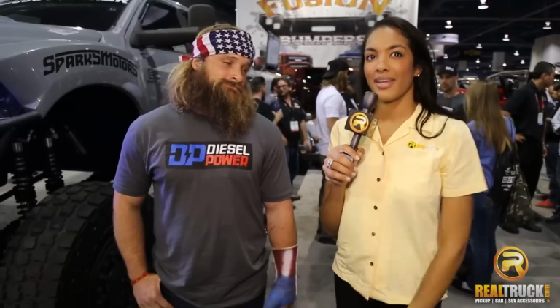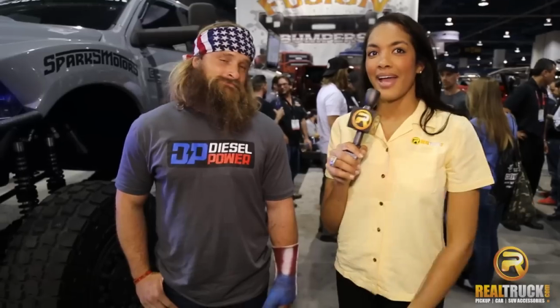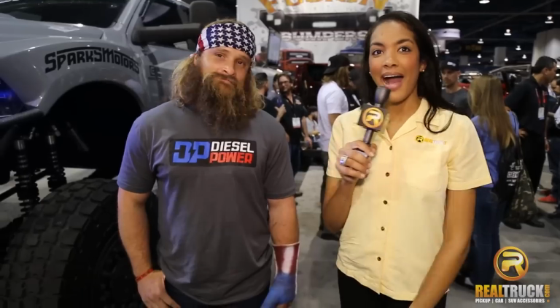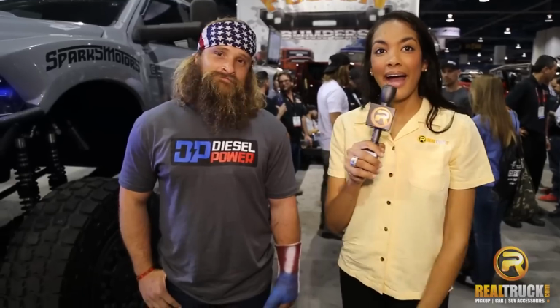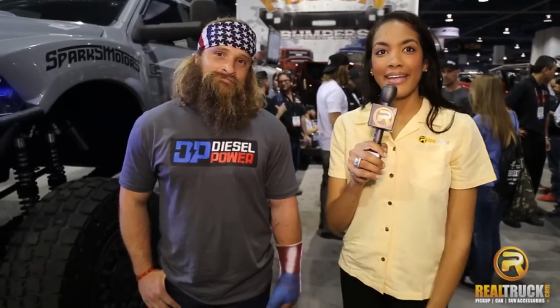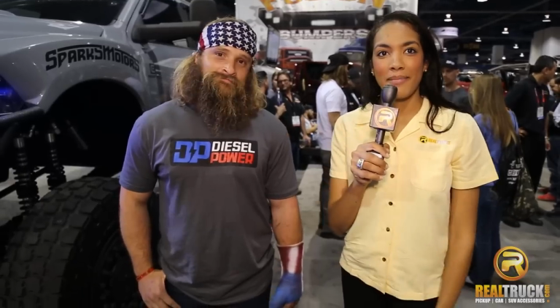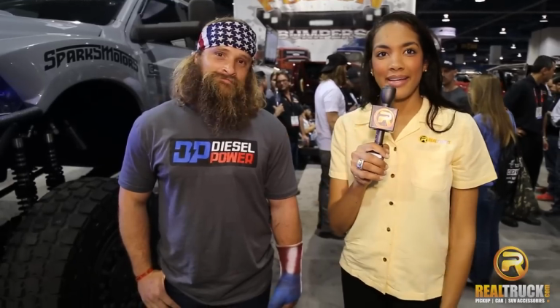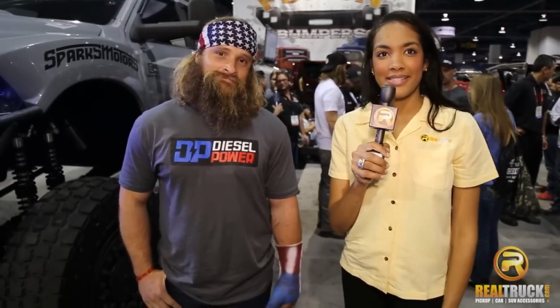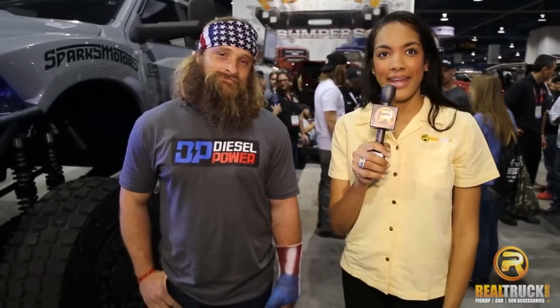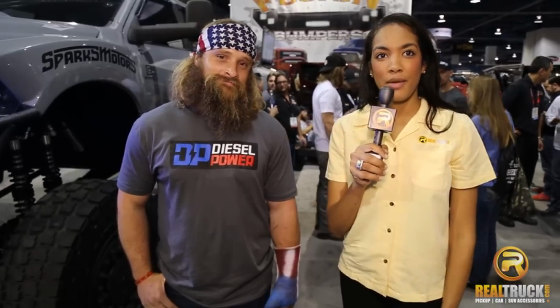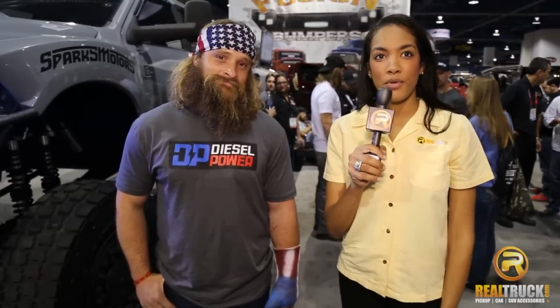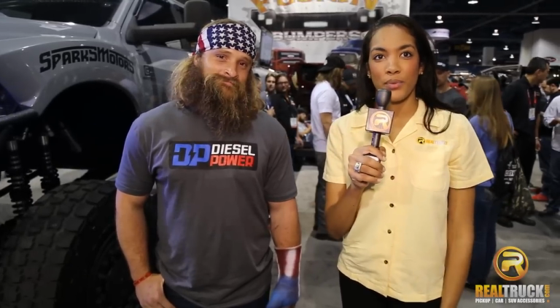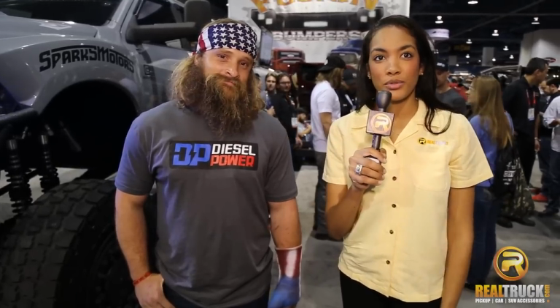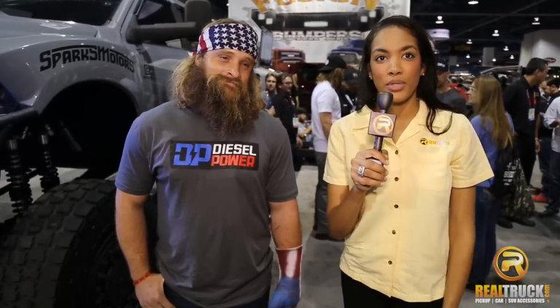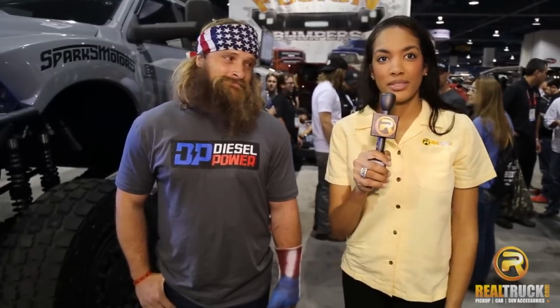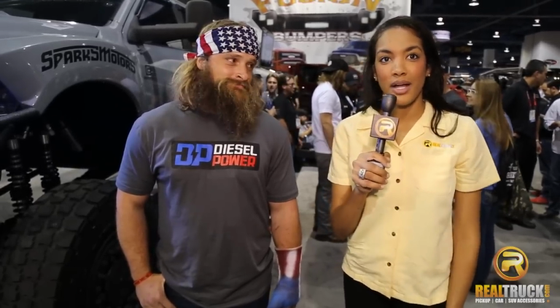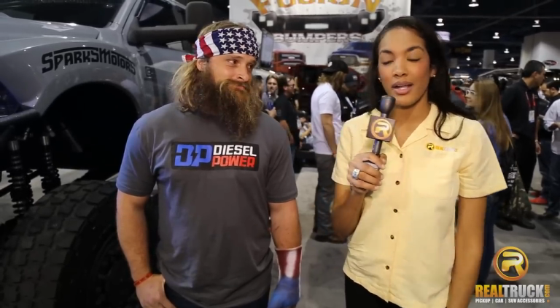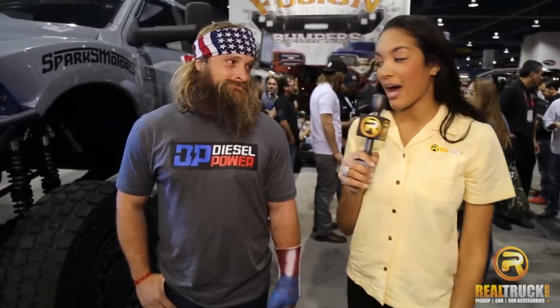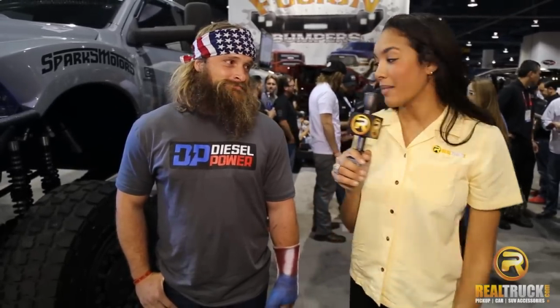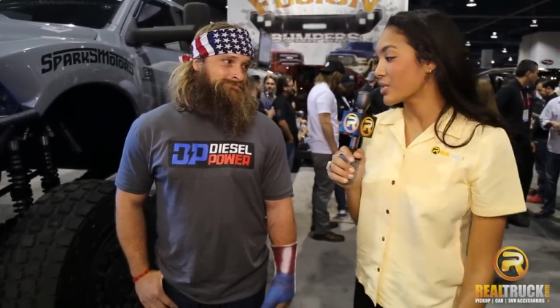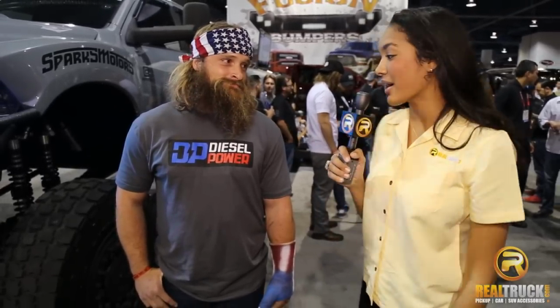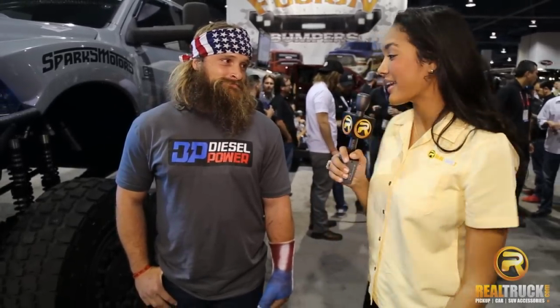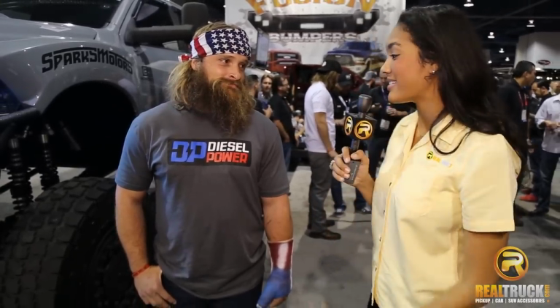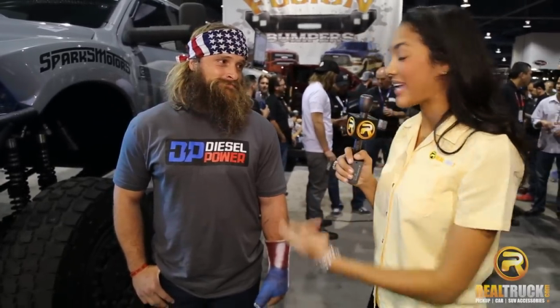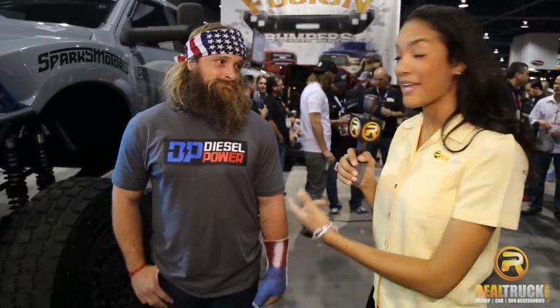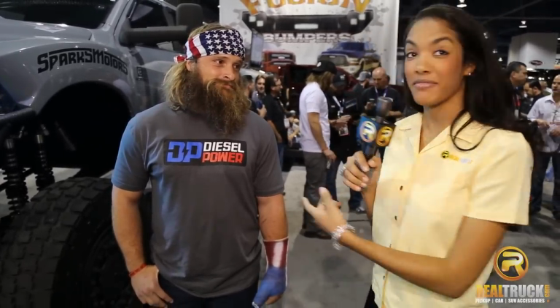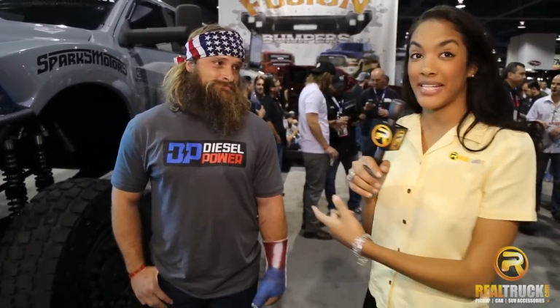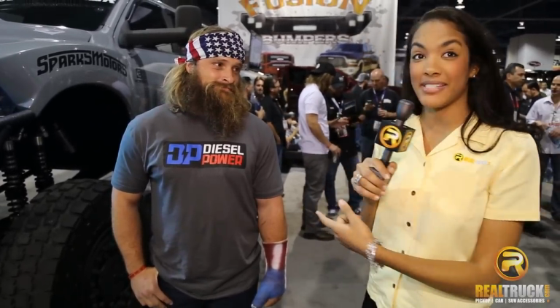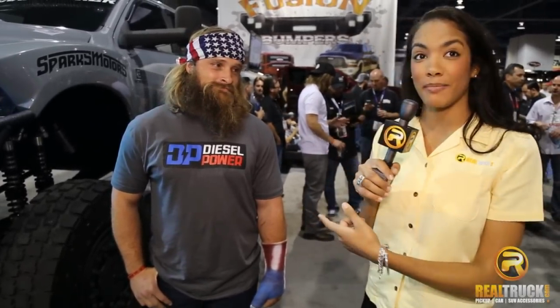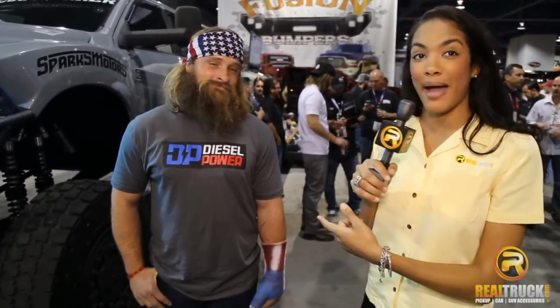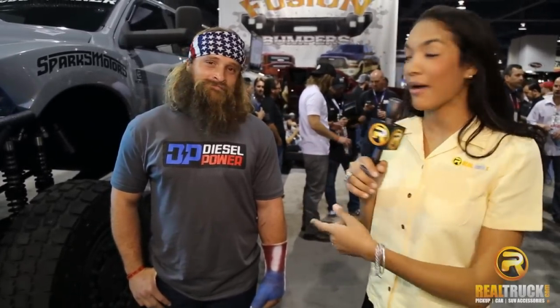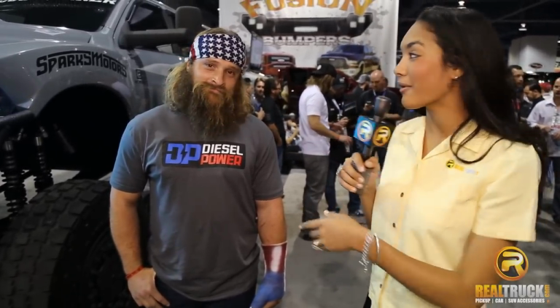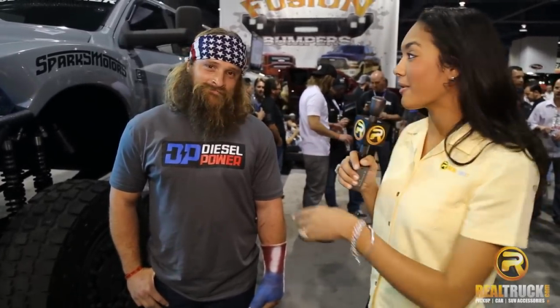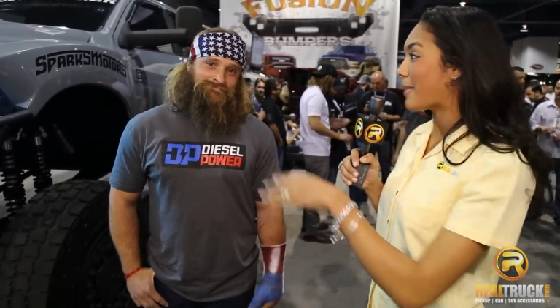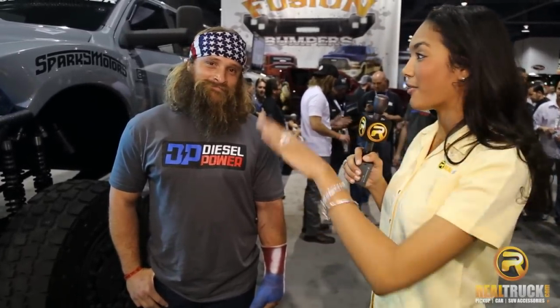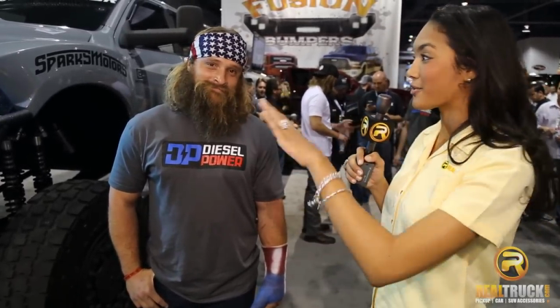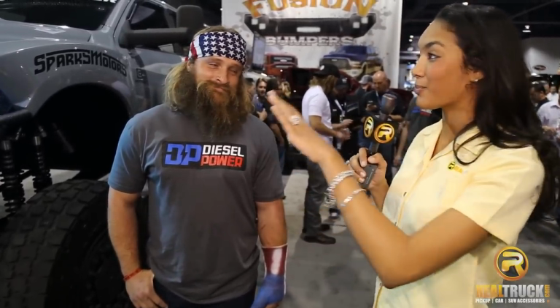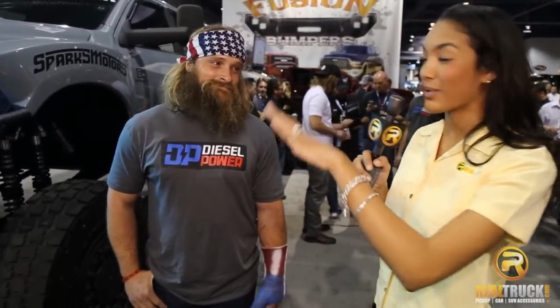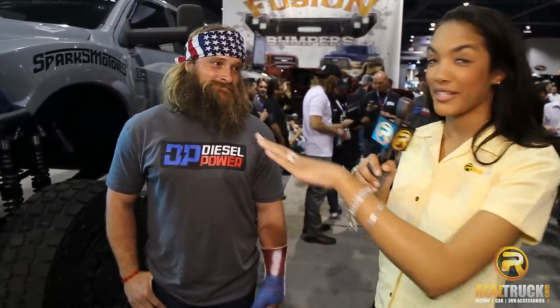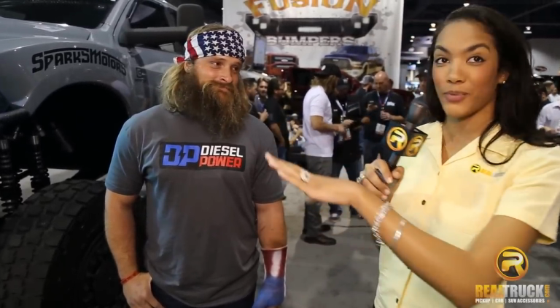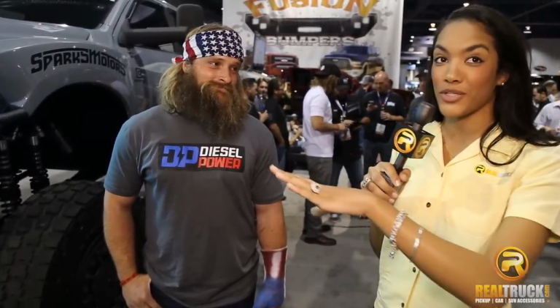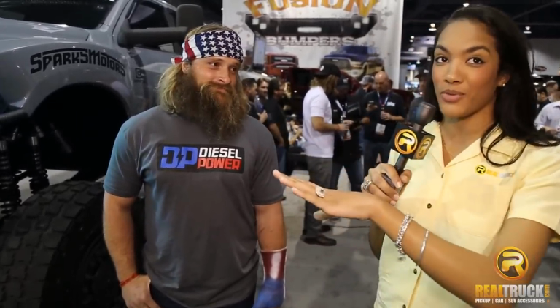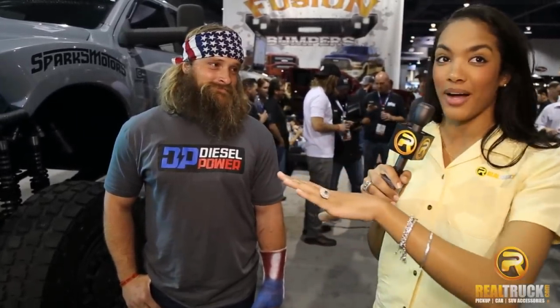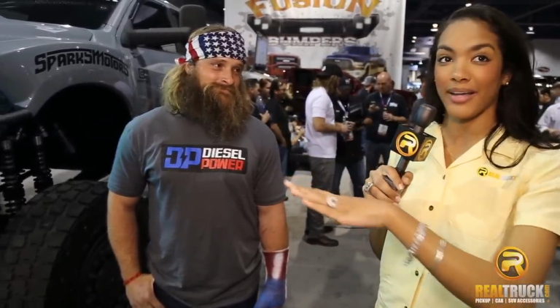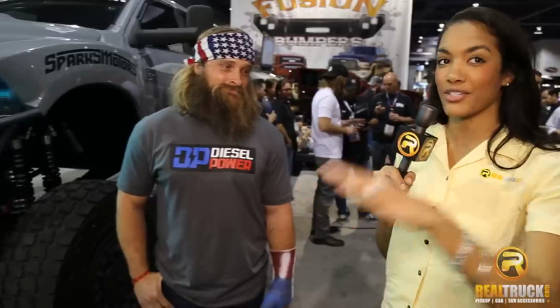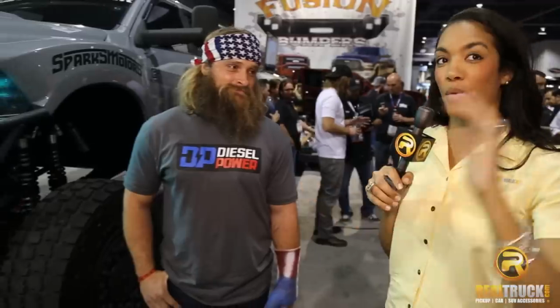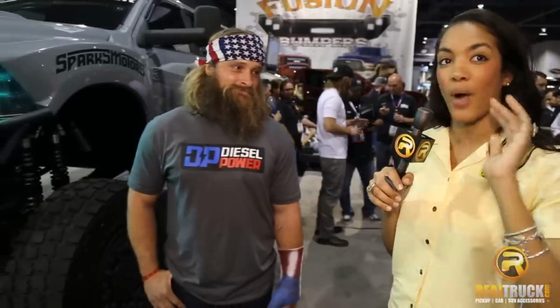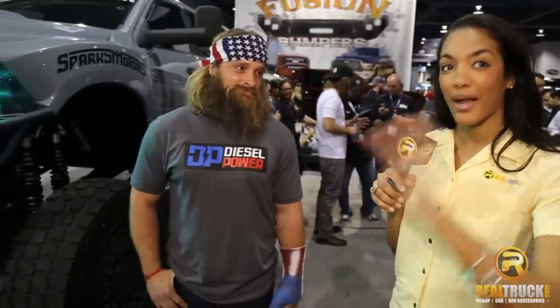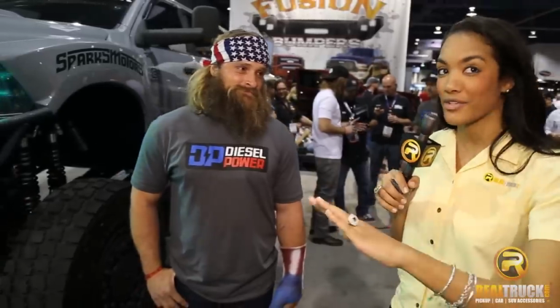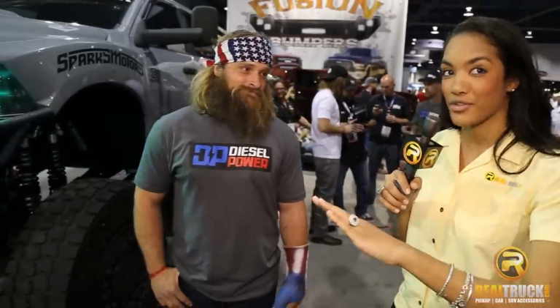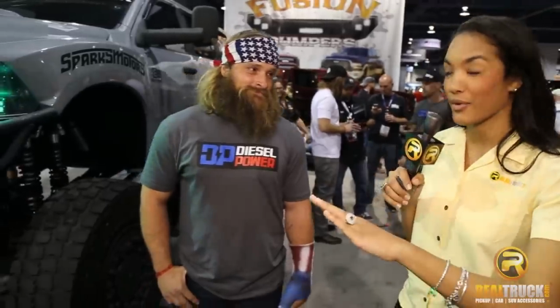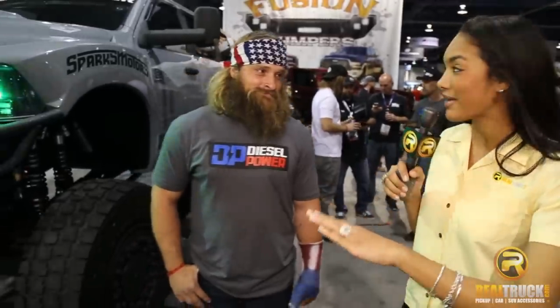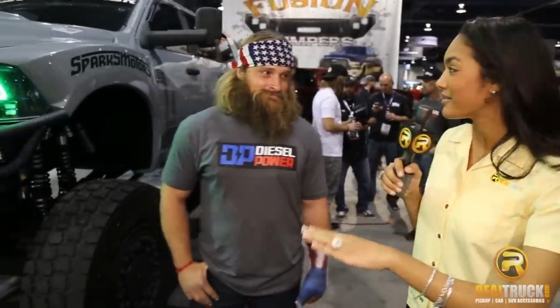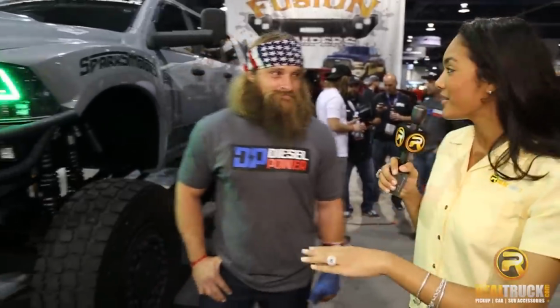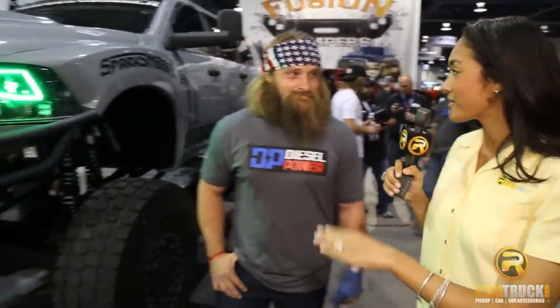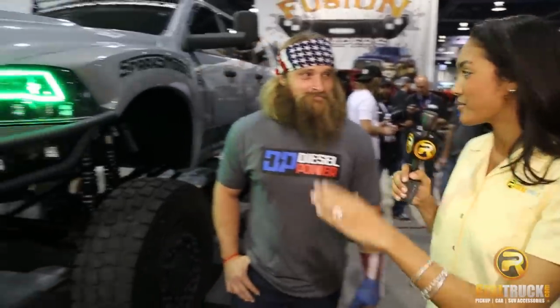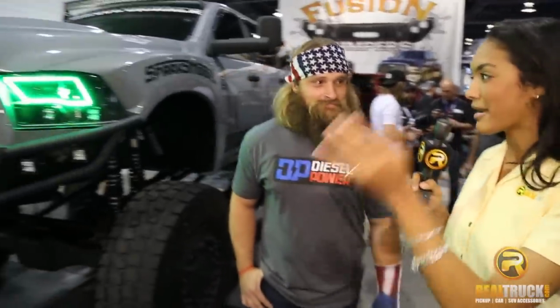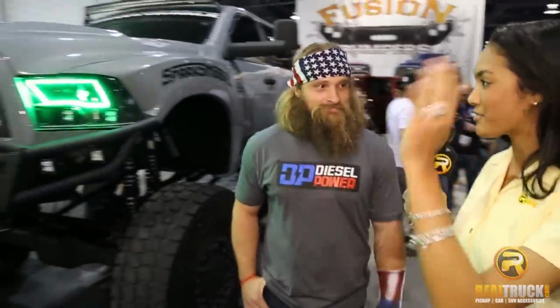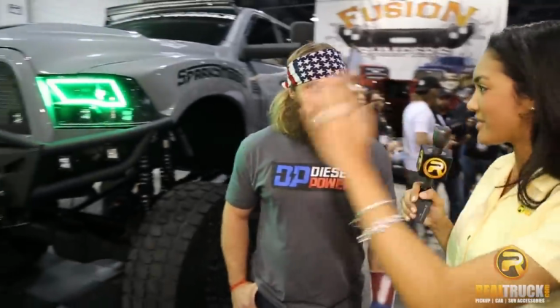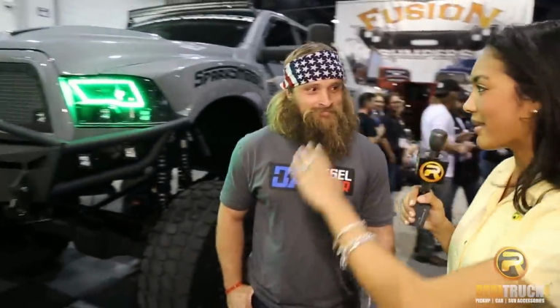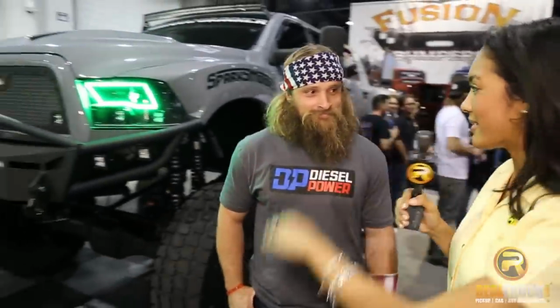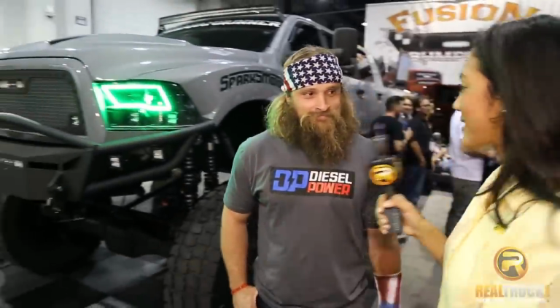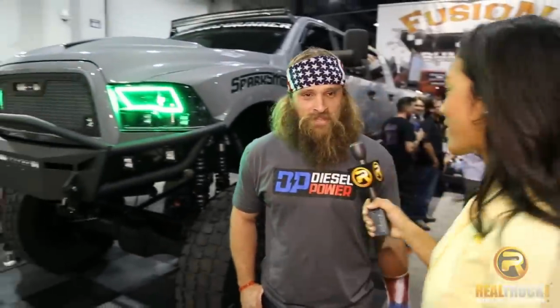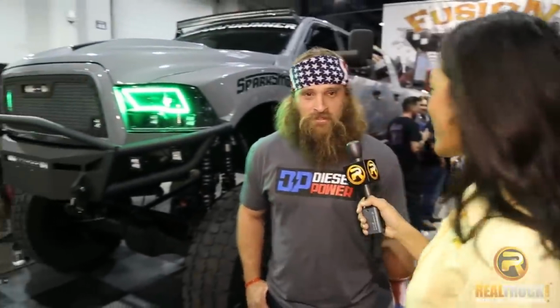Hi, I'm Antonea with Realtruck.com, talking to Dave of Diesel Power about this pretty sweet truck. He's going to walk us through it. So Dave, just tell us everything.